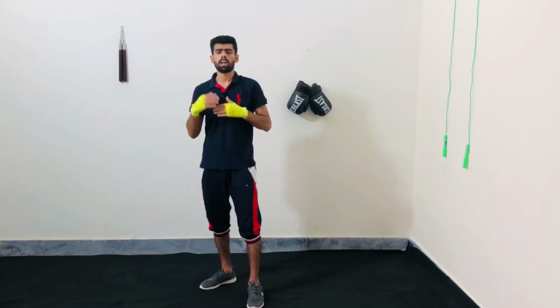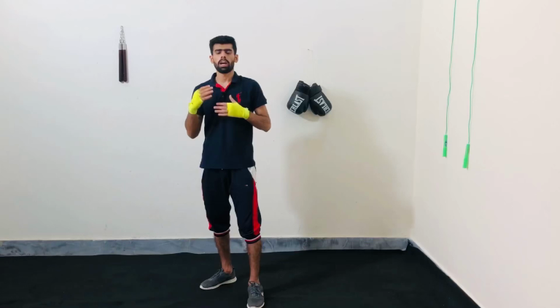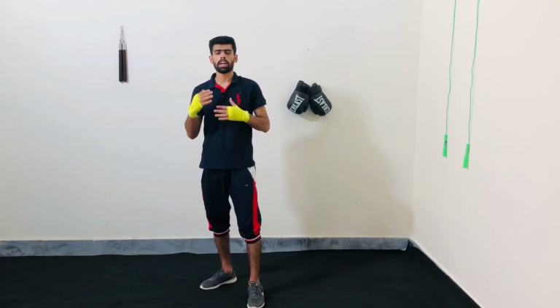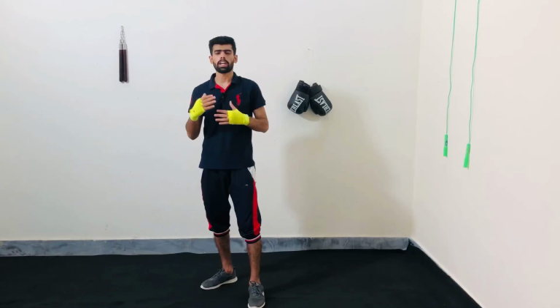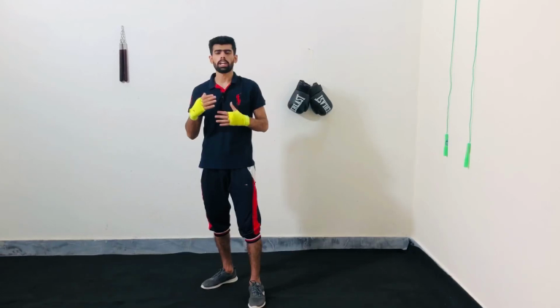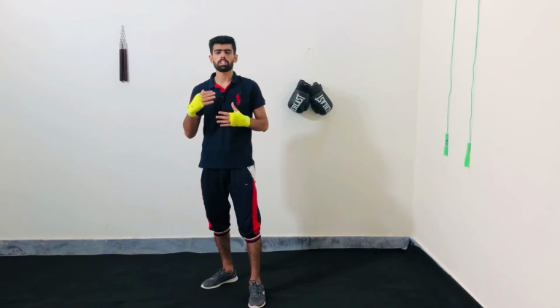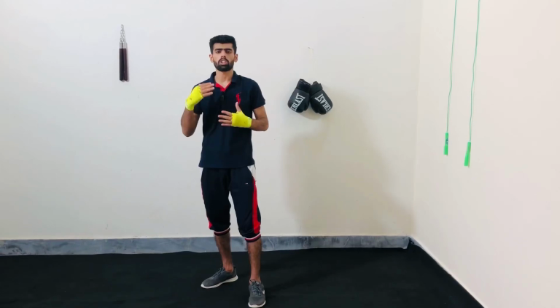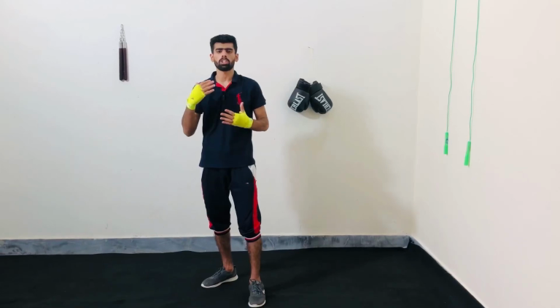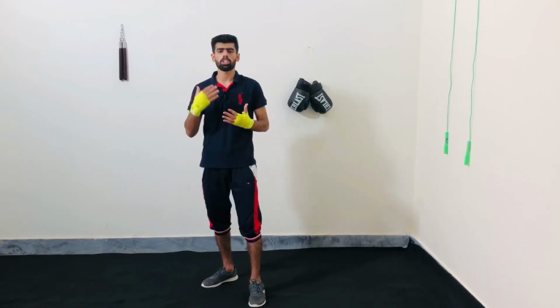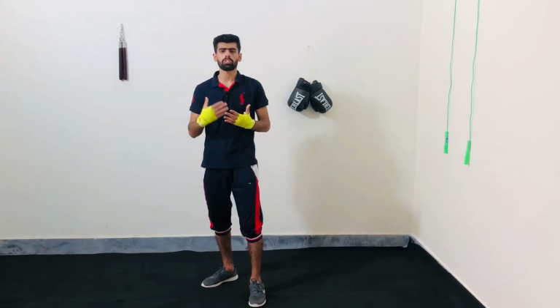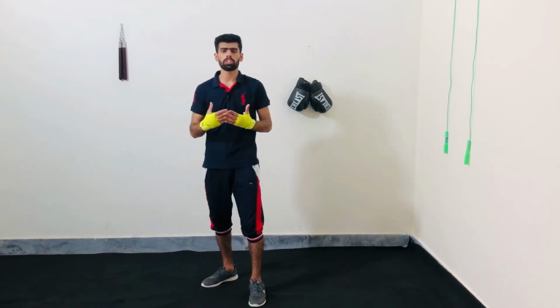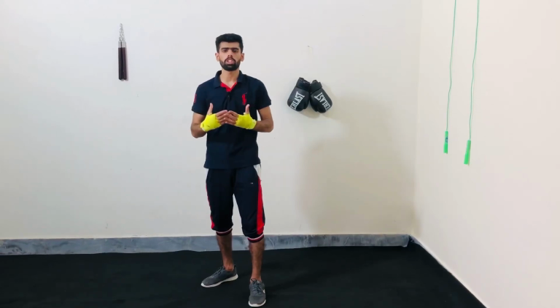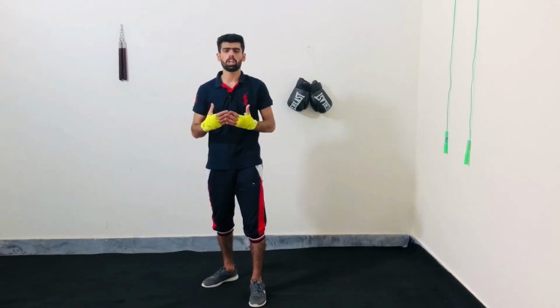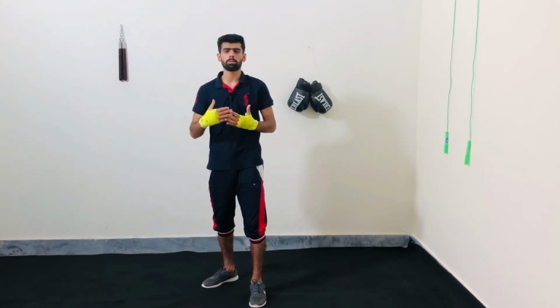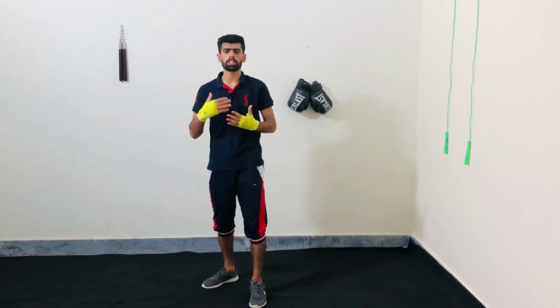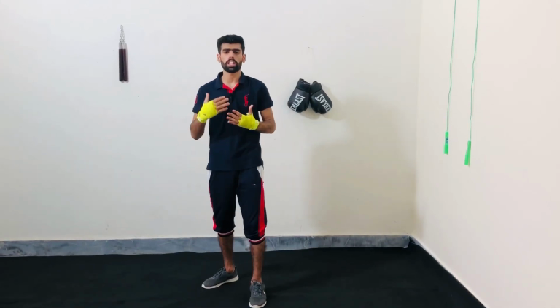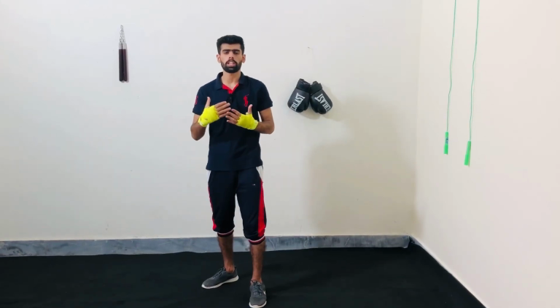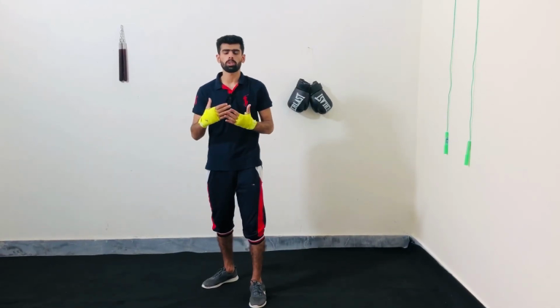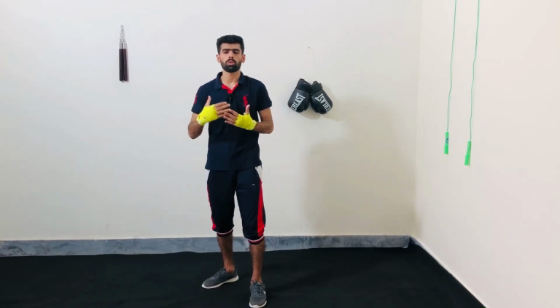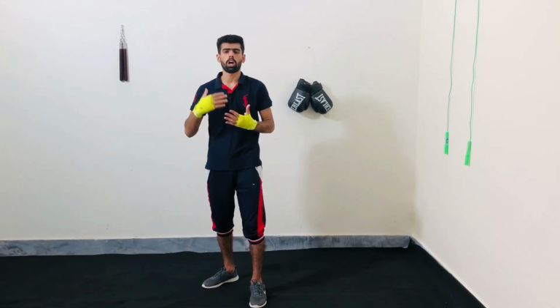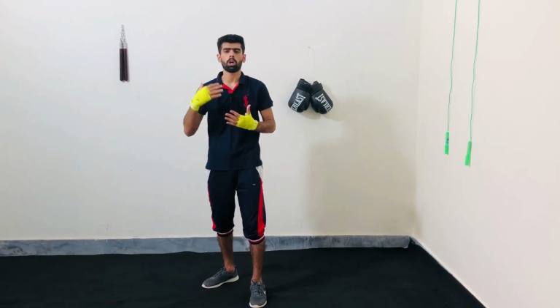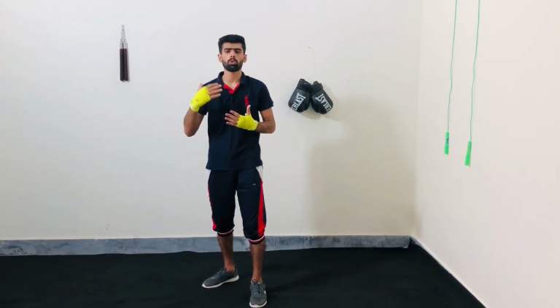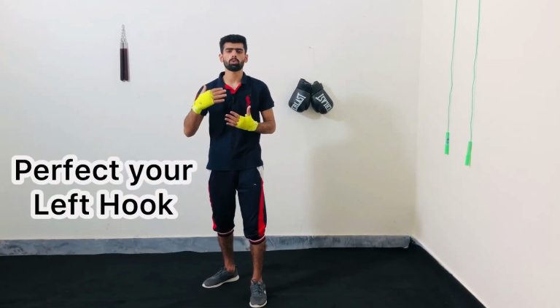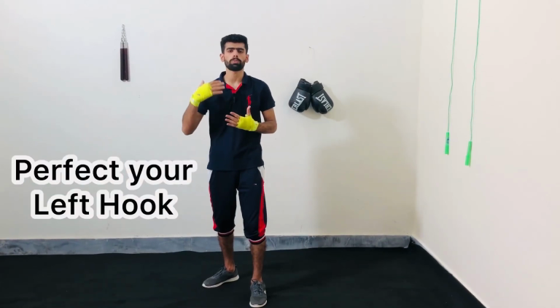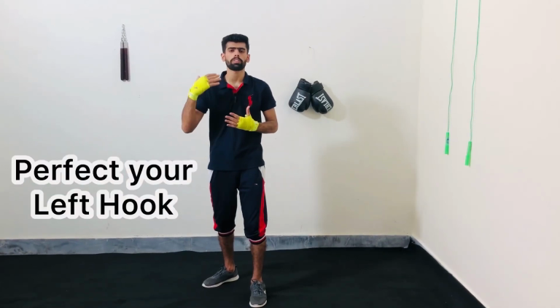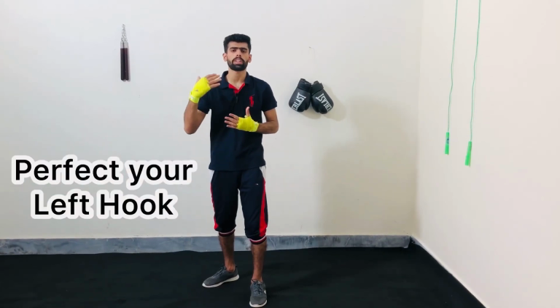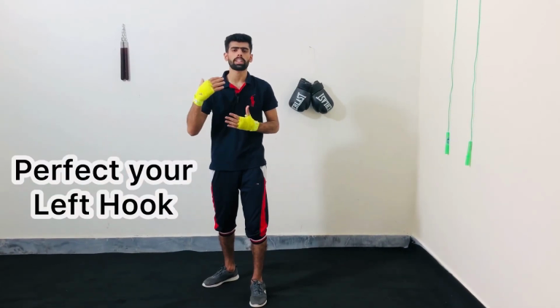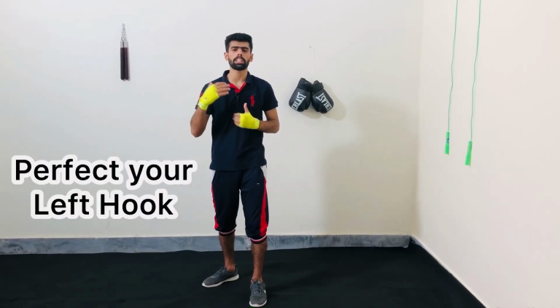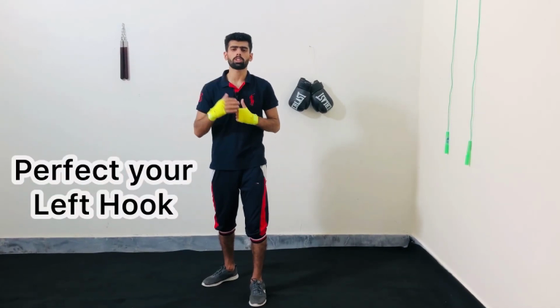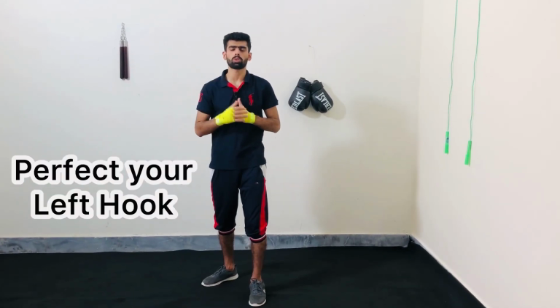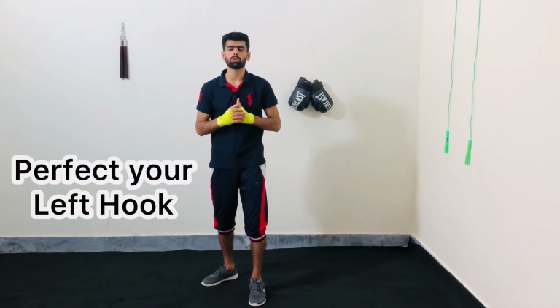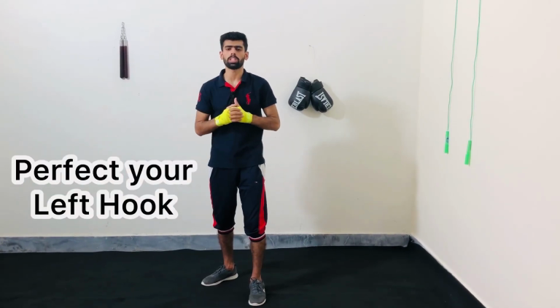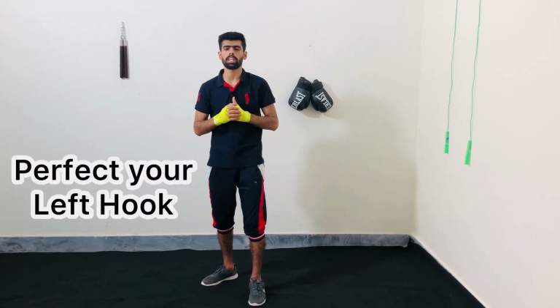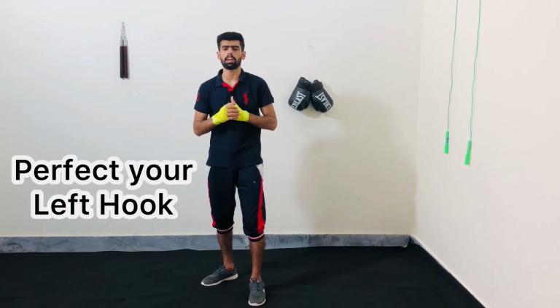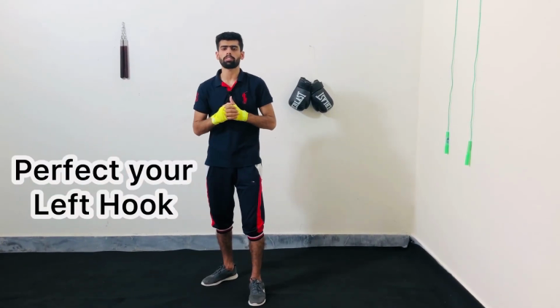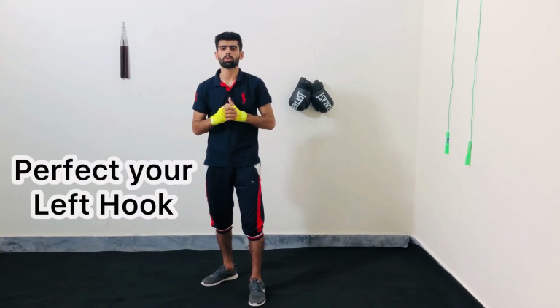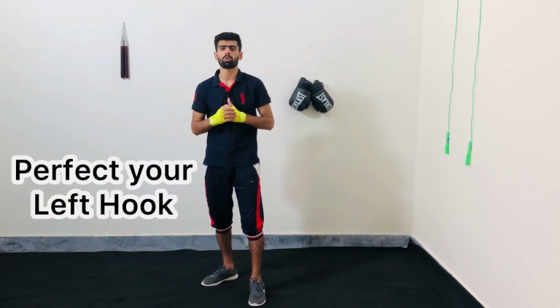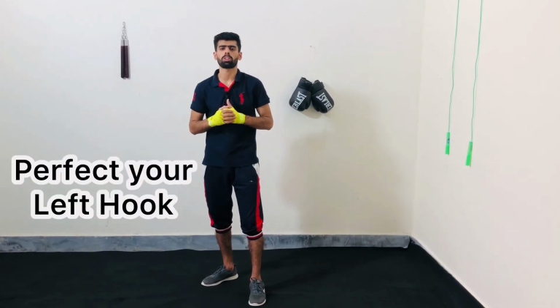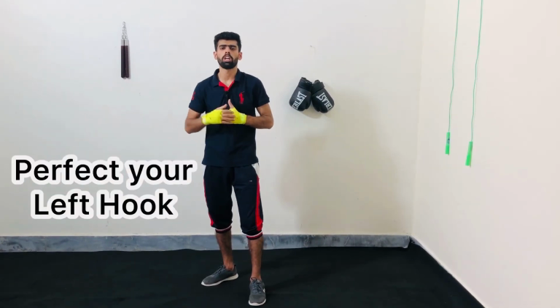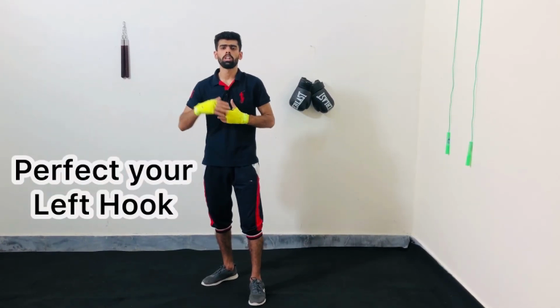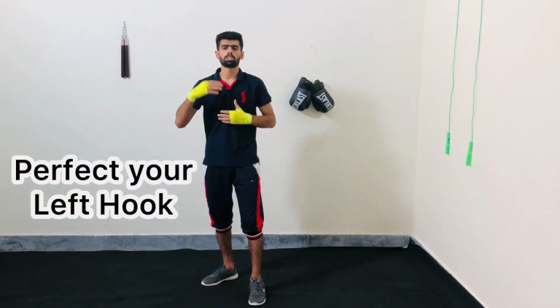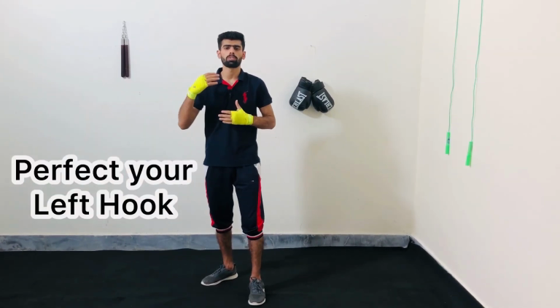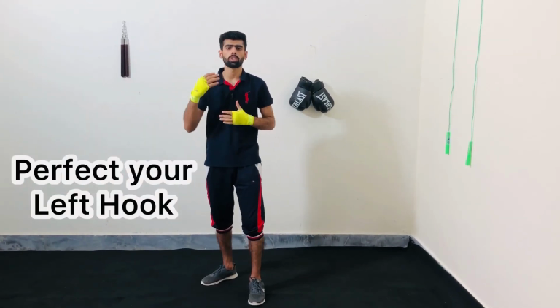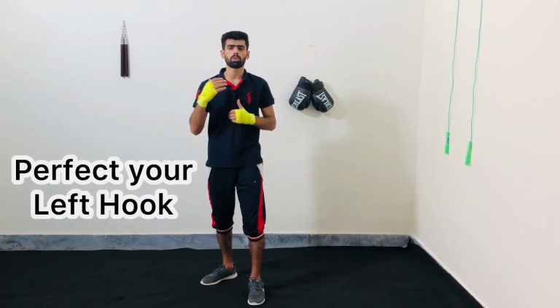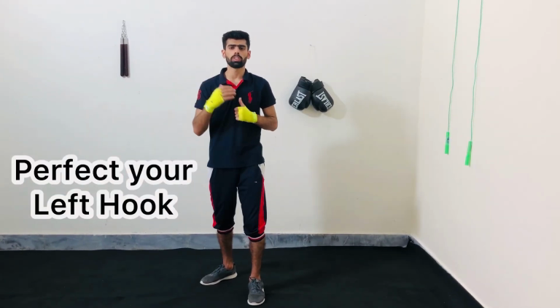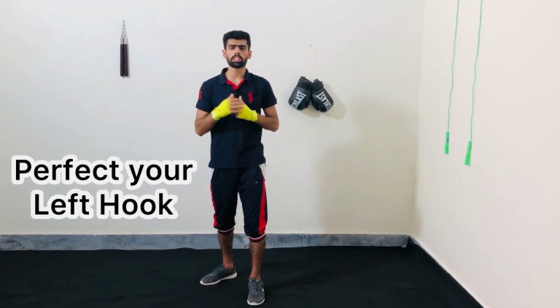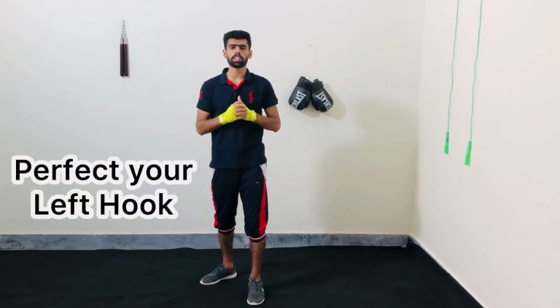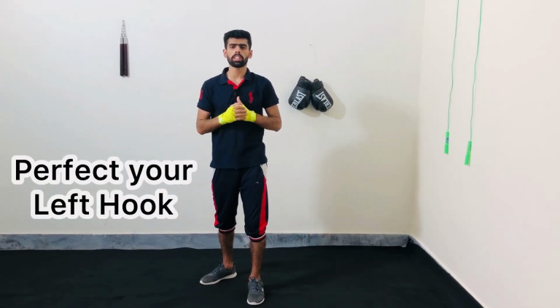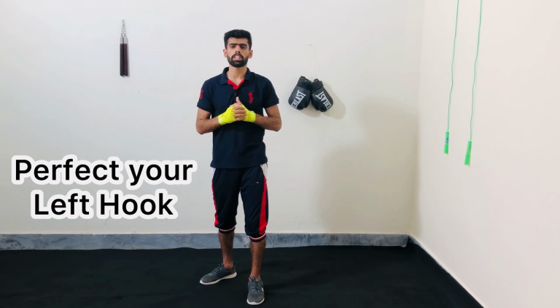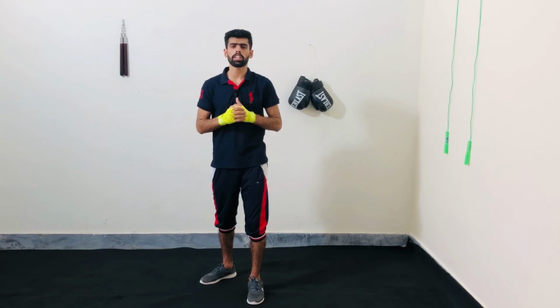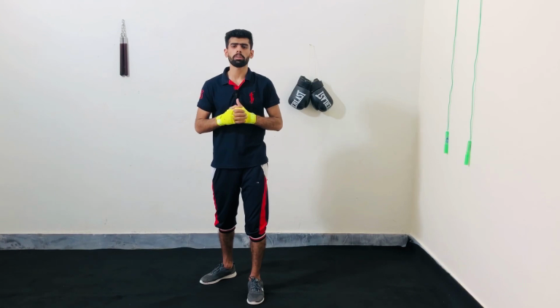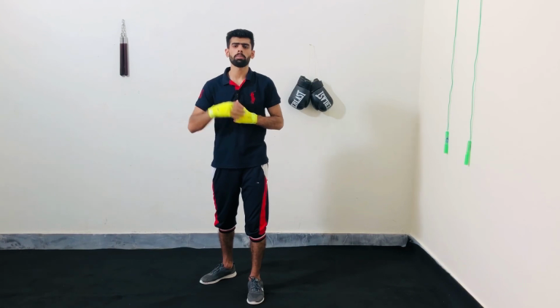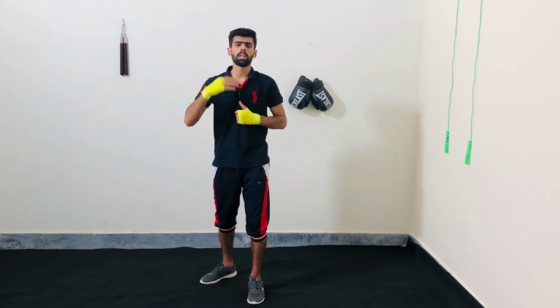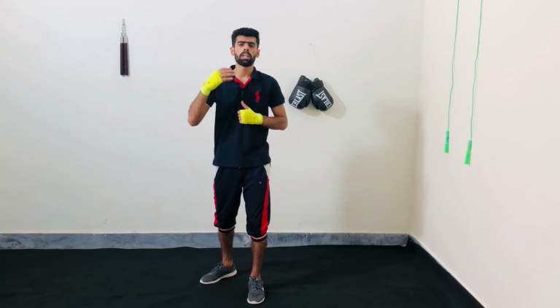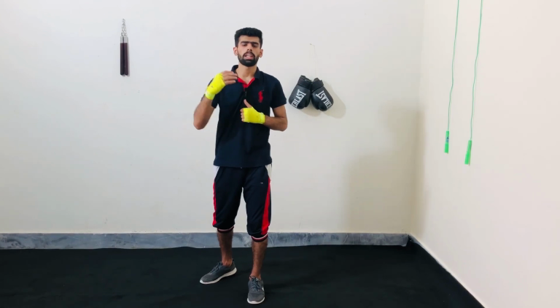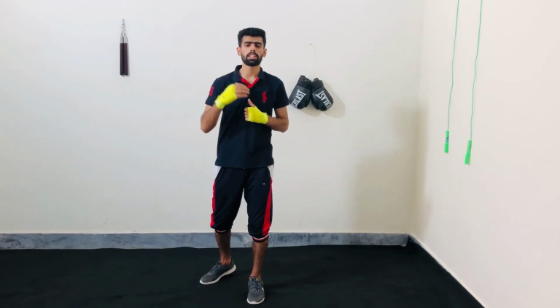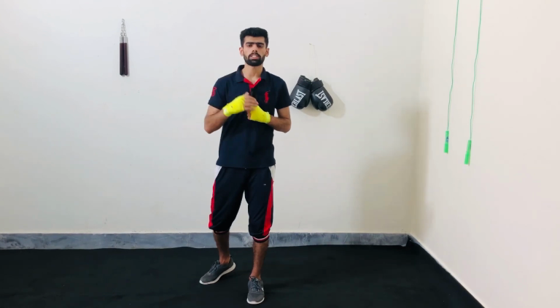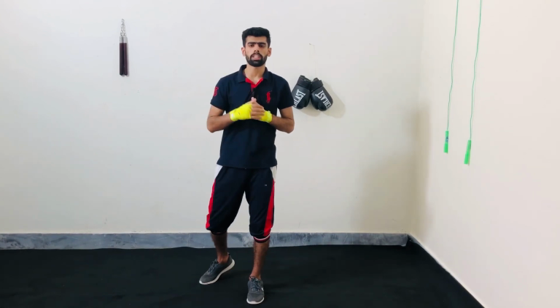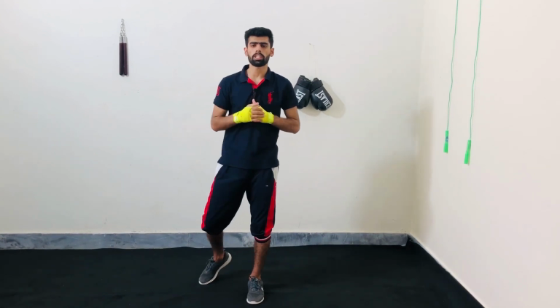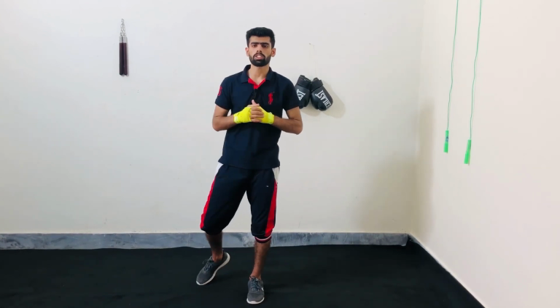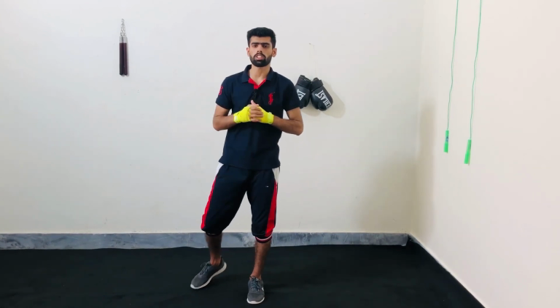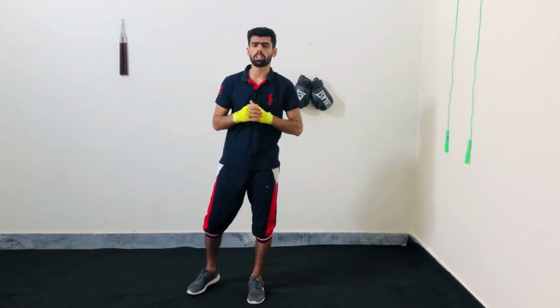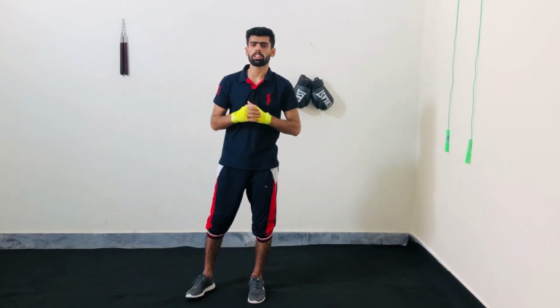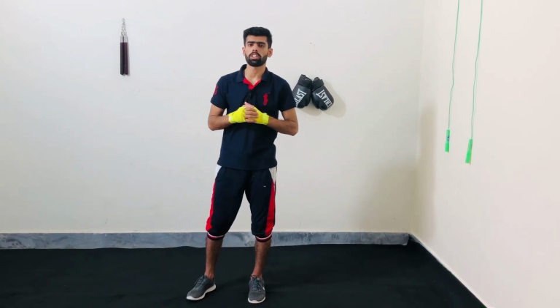Hi guys, in this video I am going to tell you how to perfectly throw the left hook. So without wasting any time, let's get started.